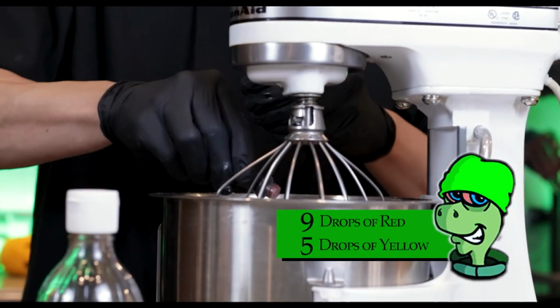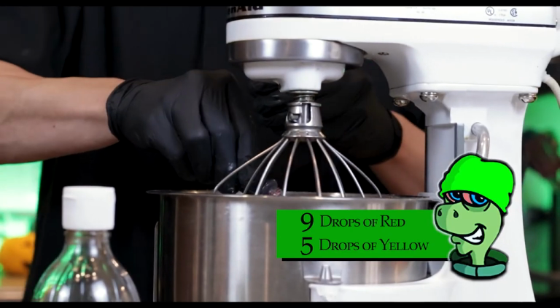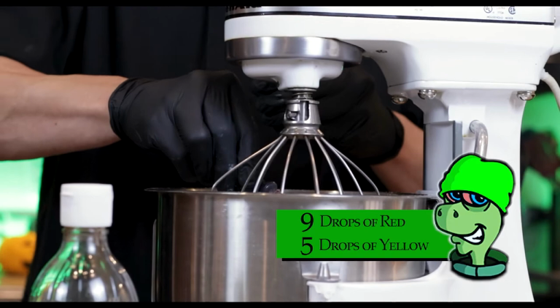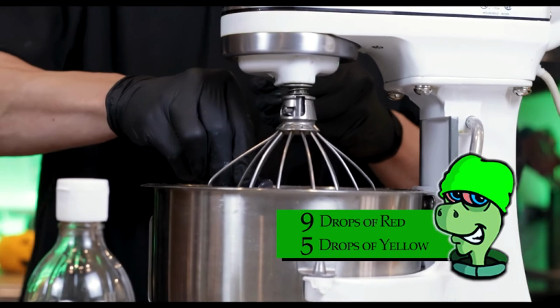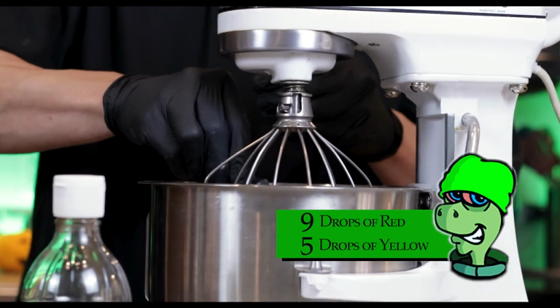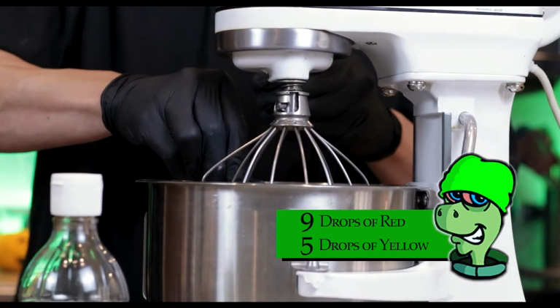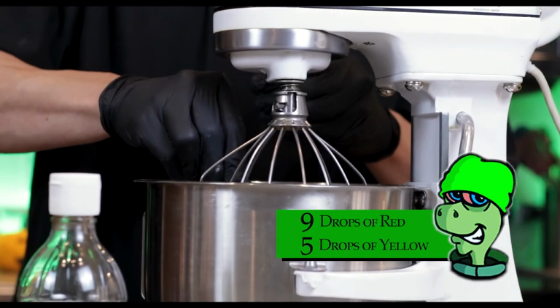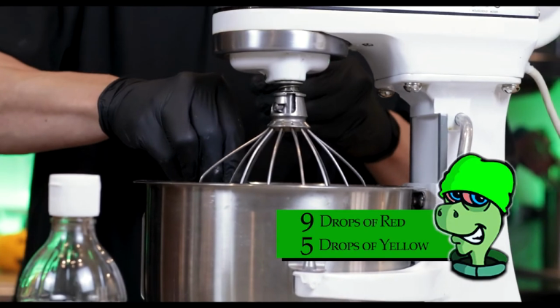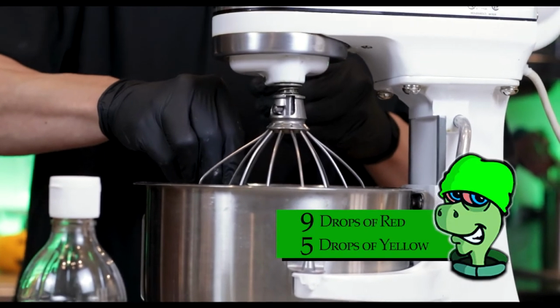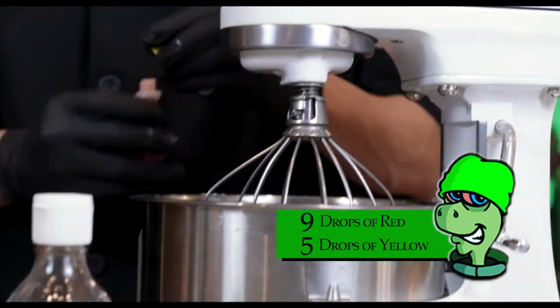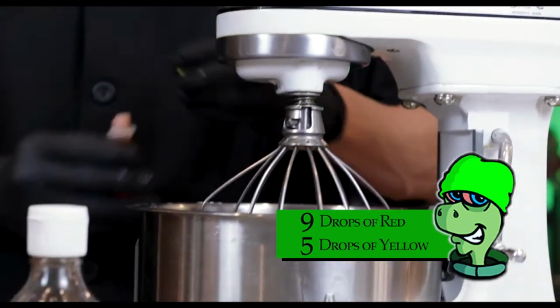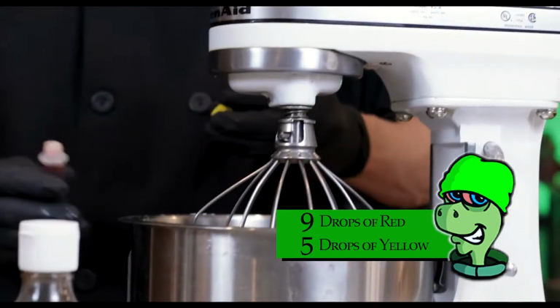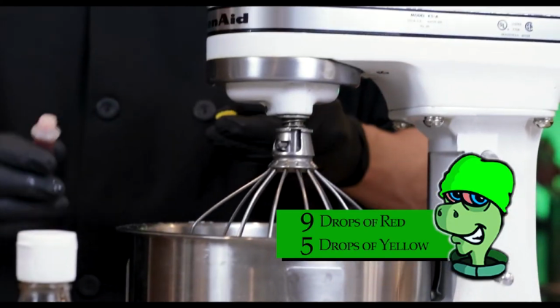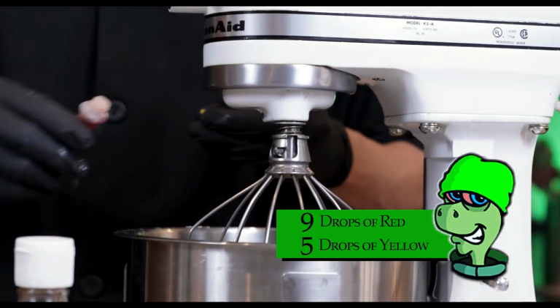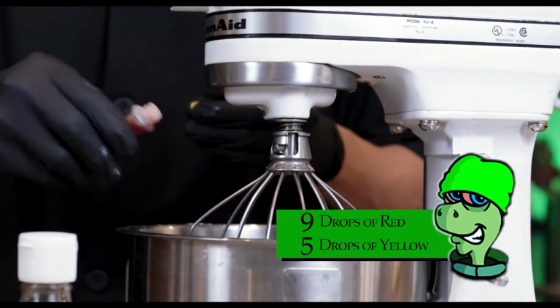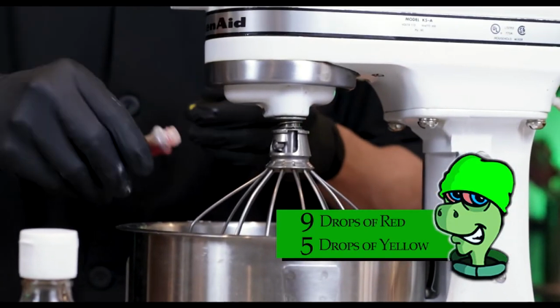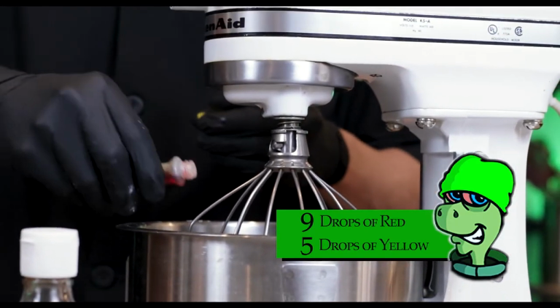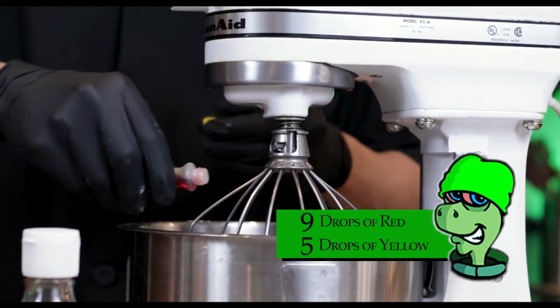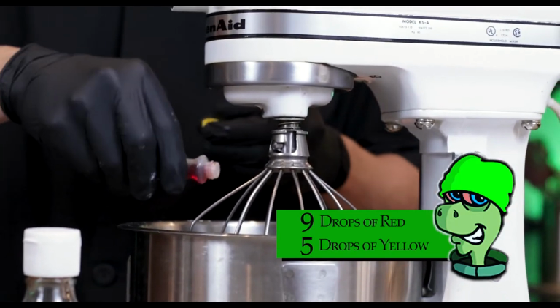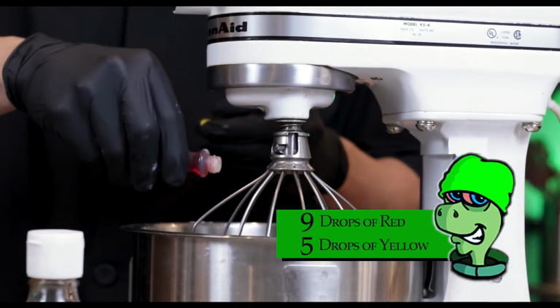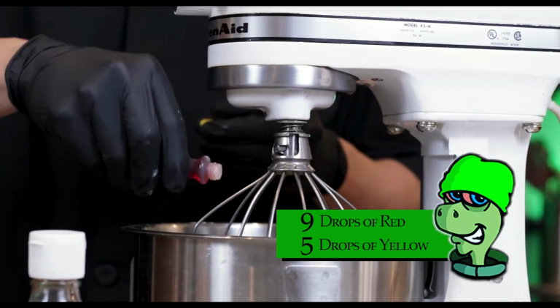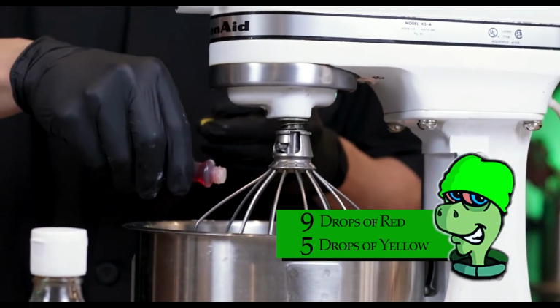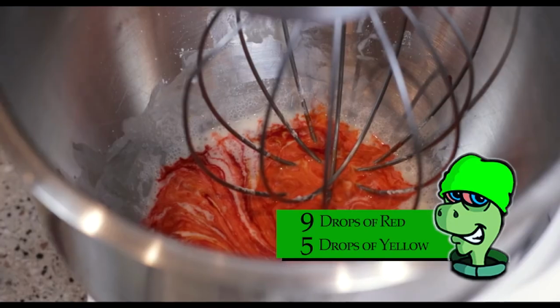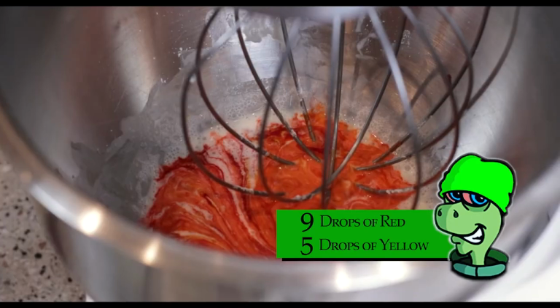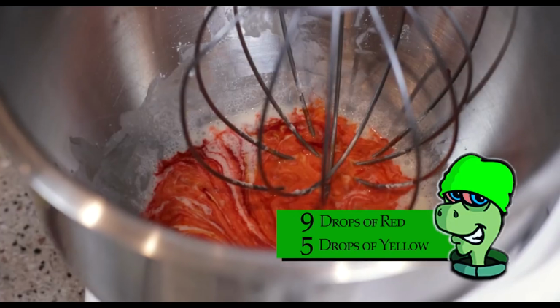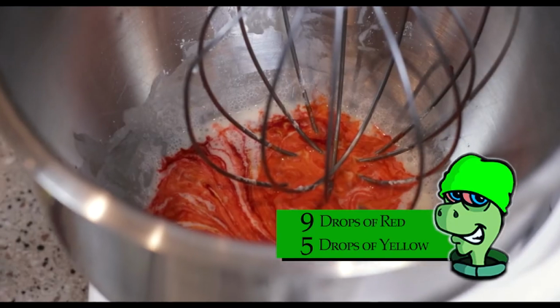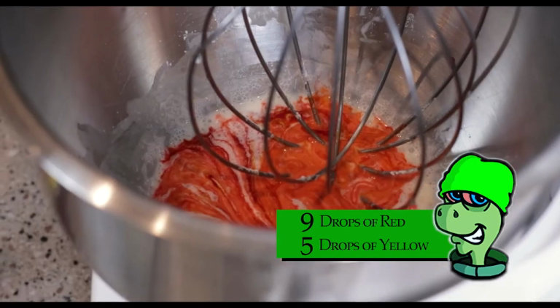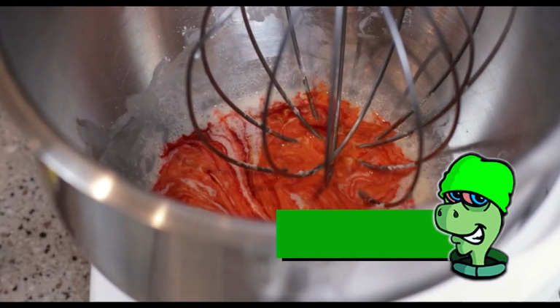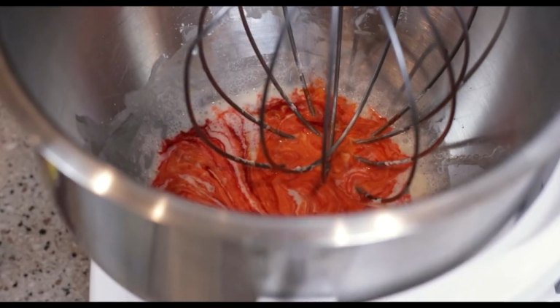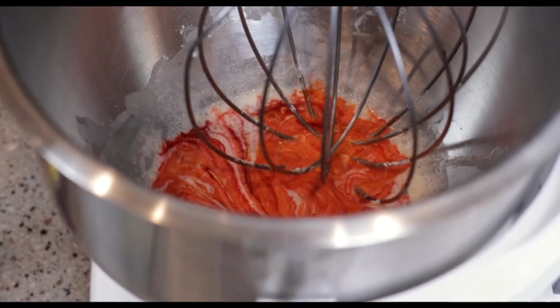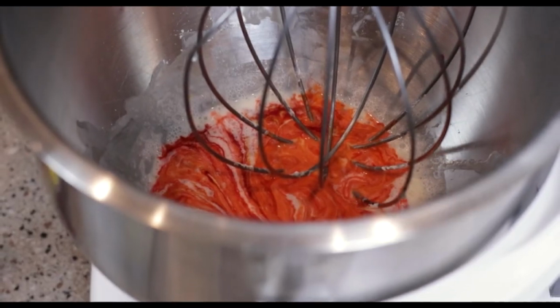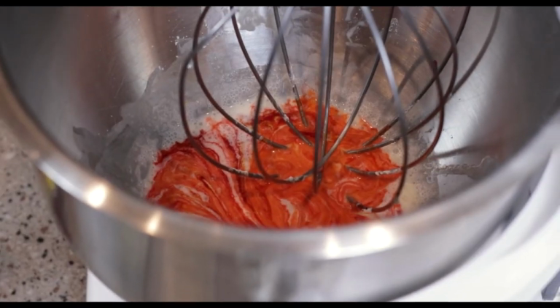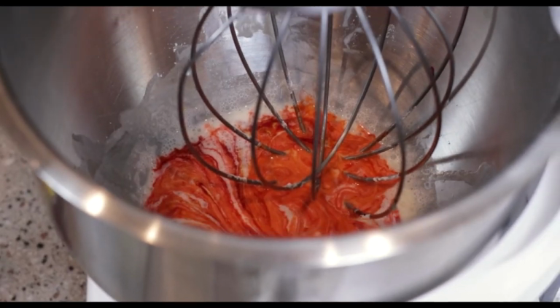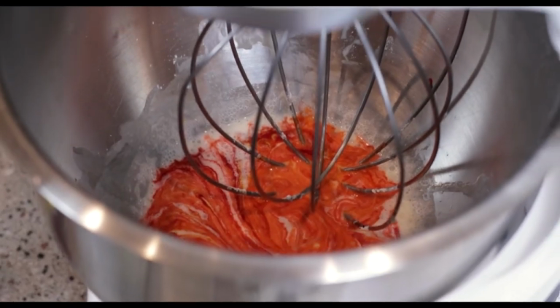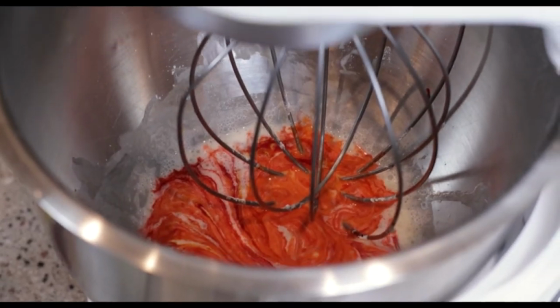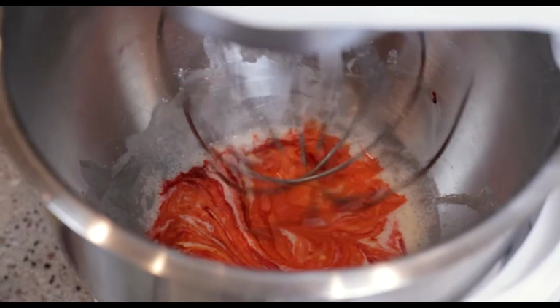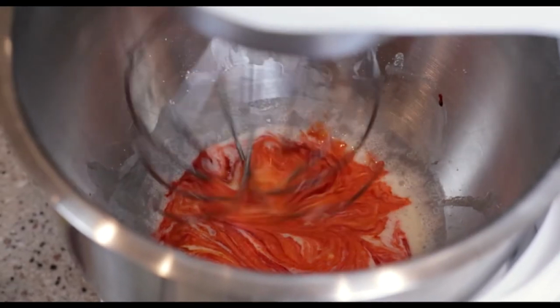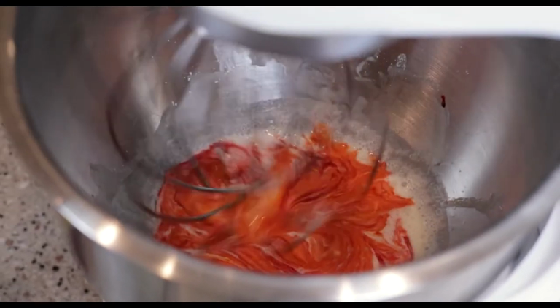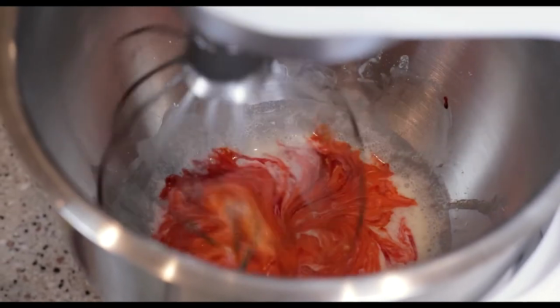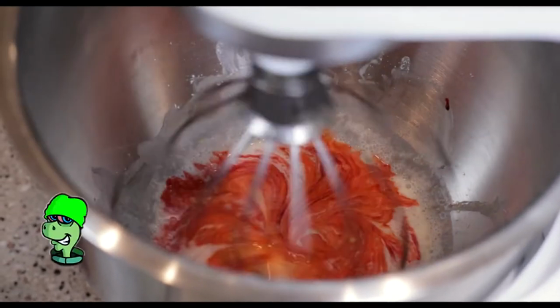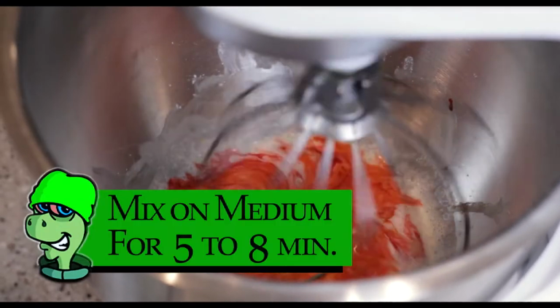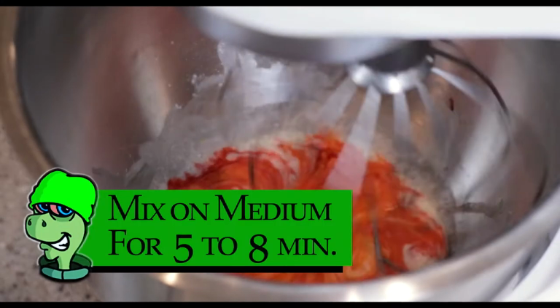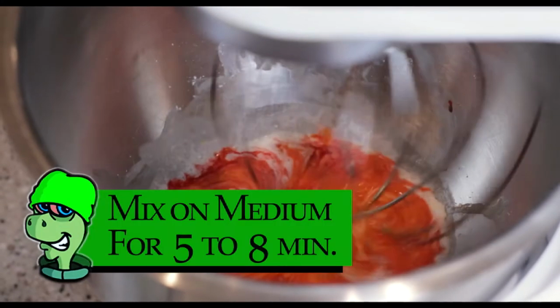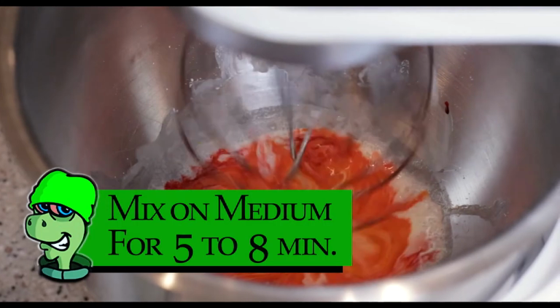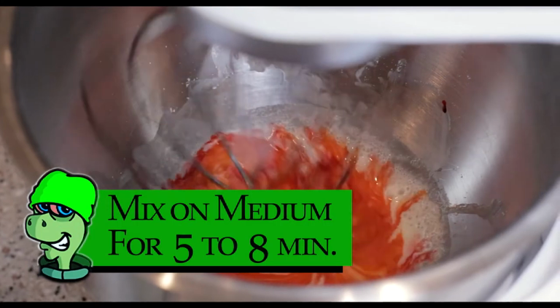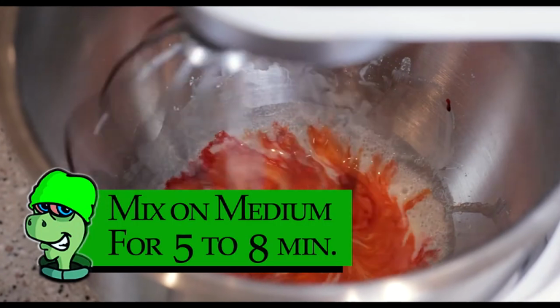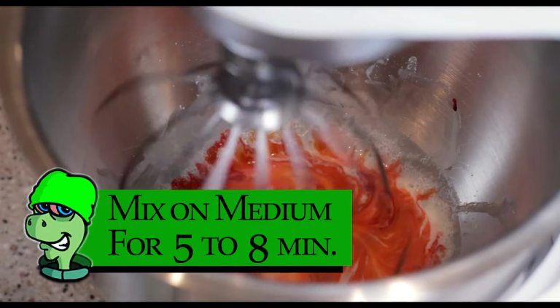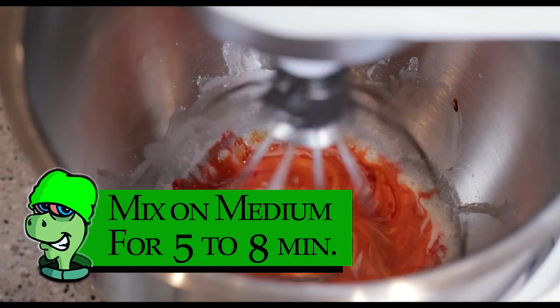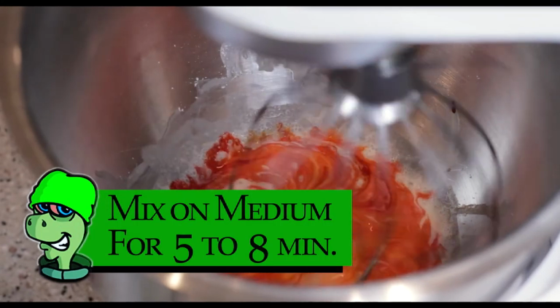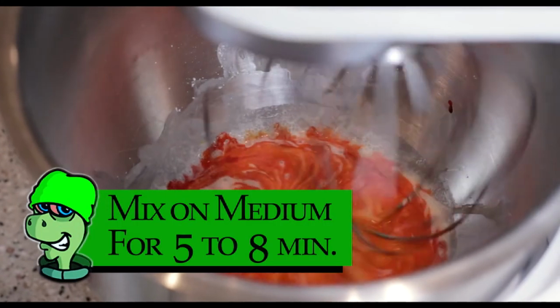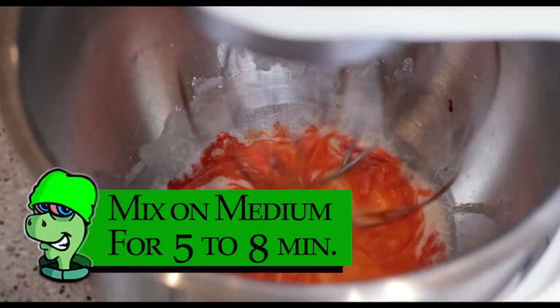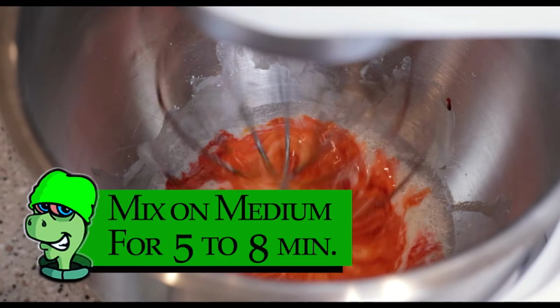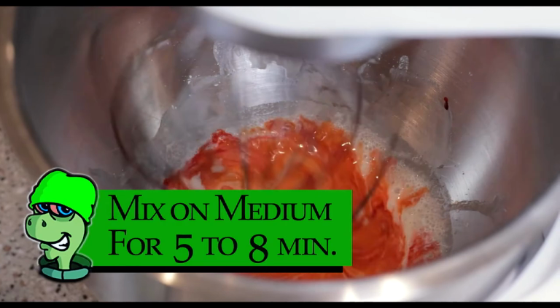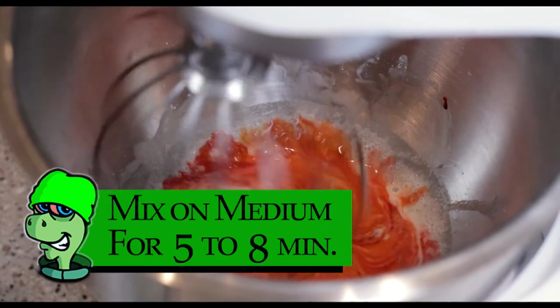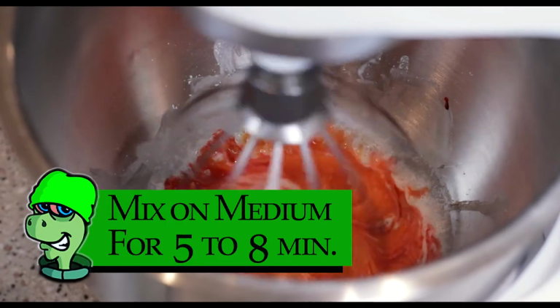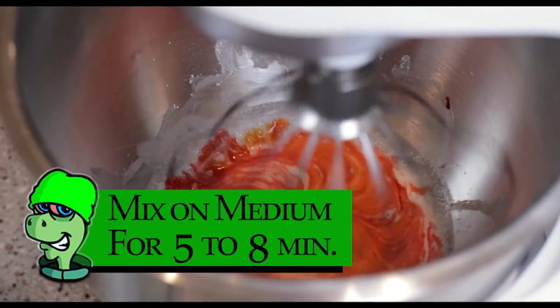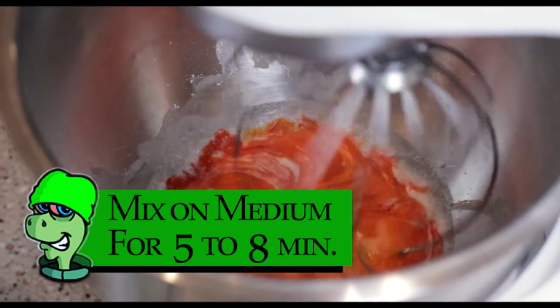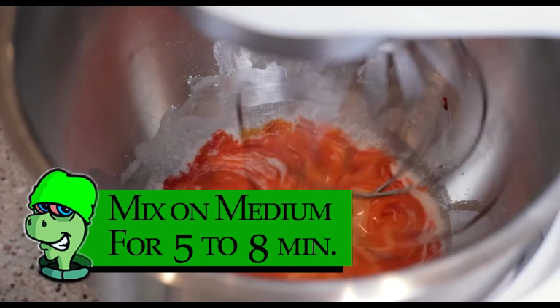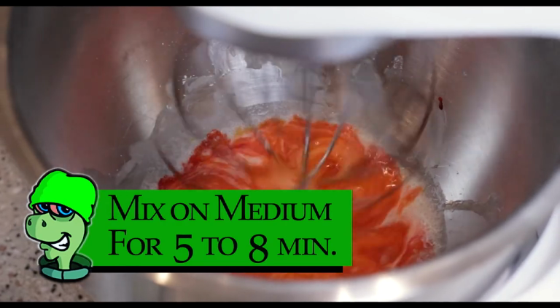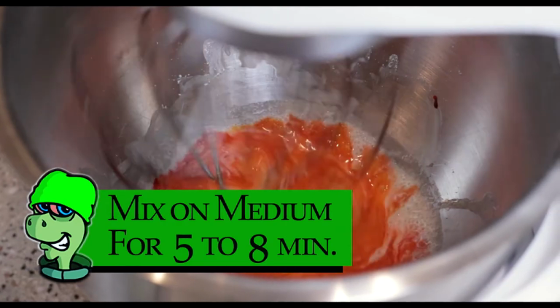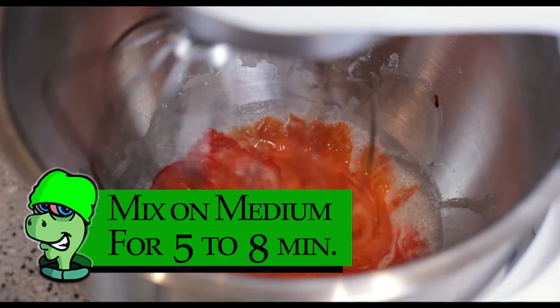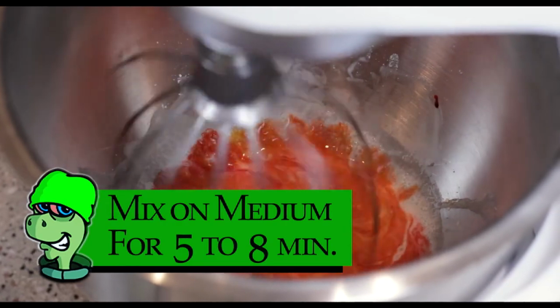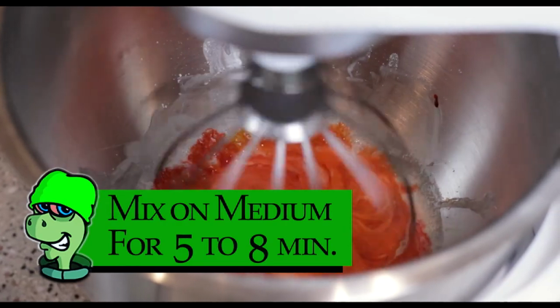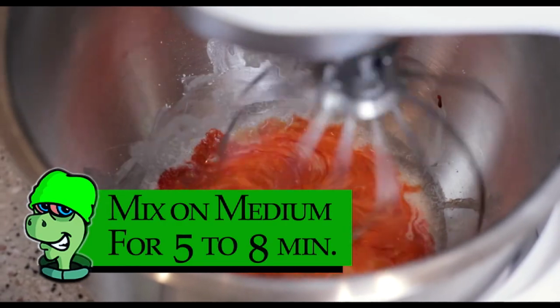Now that we have everything mixed, we're gonna add our food dye. We're gonna use nine drops of red and five drops of yellow — it's gonna give us a nice orange look that we would like.